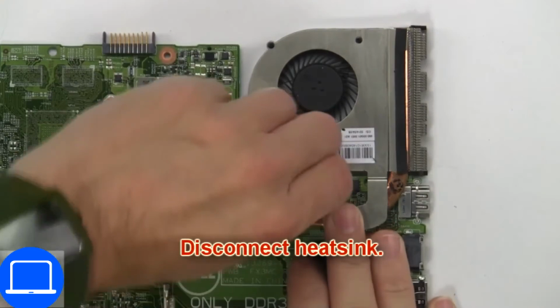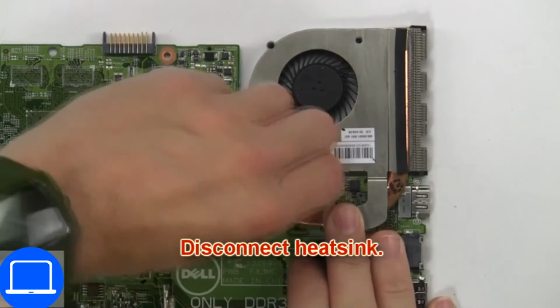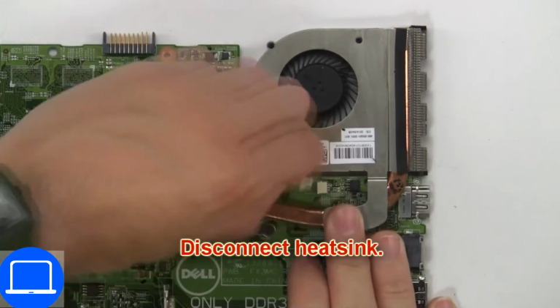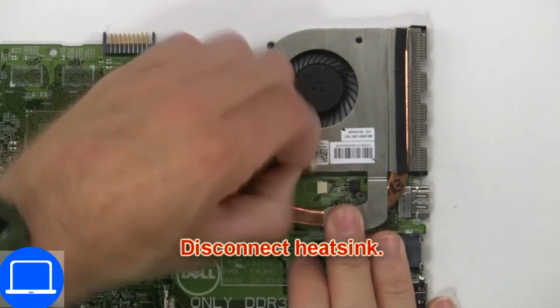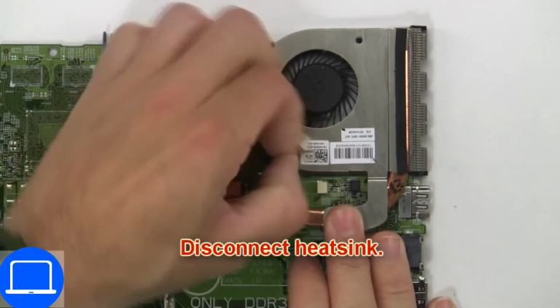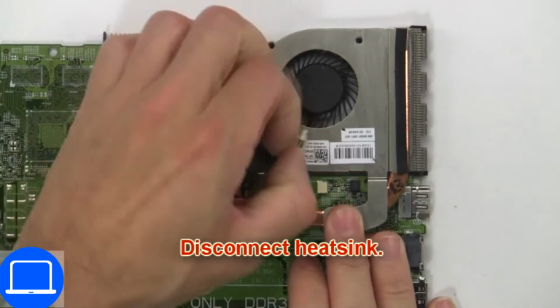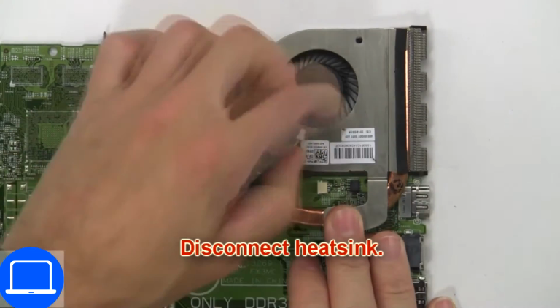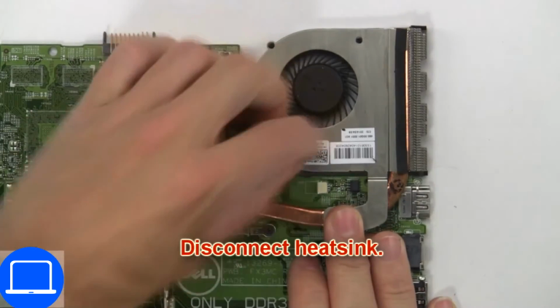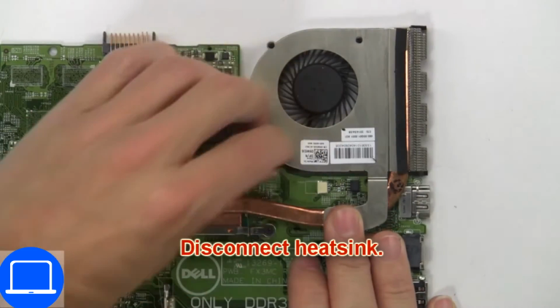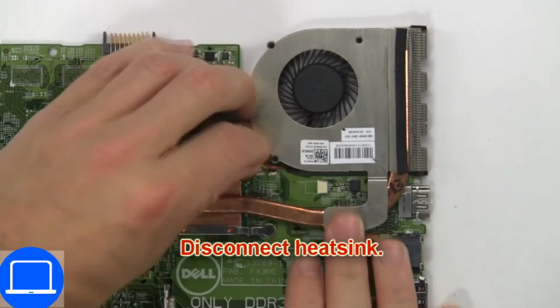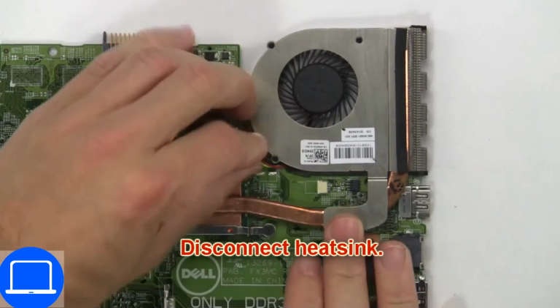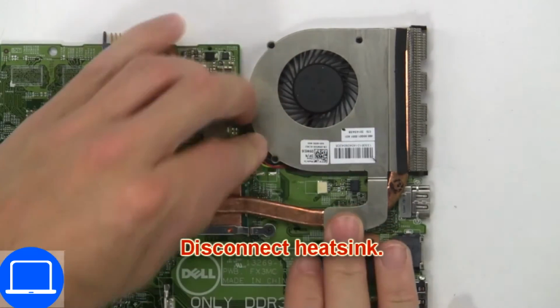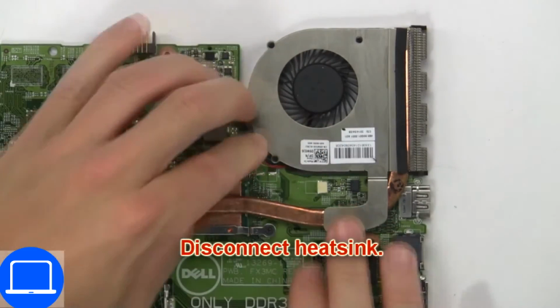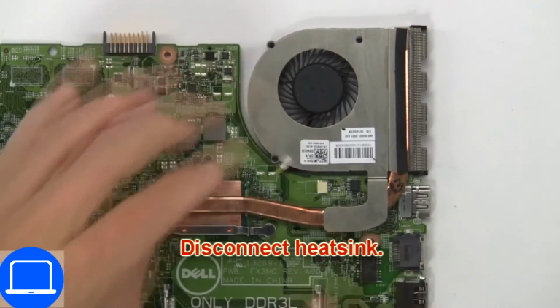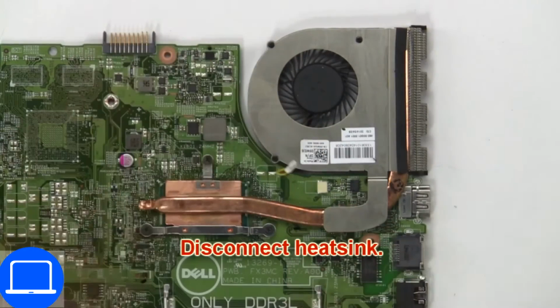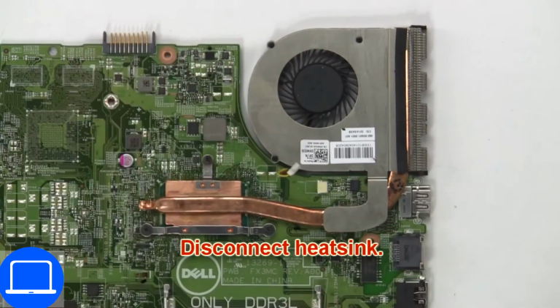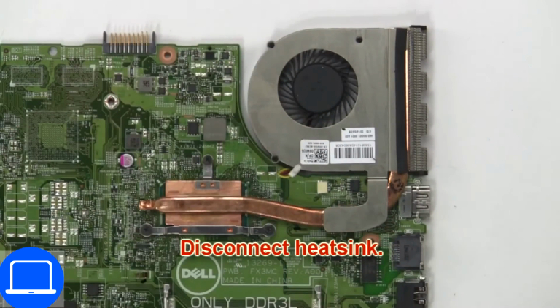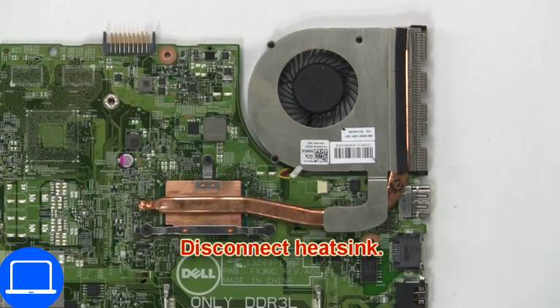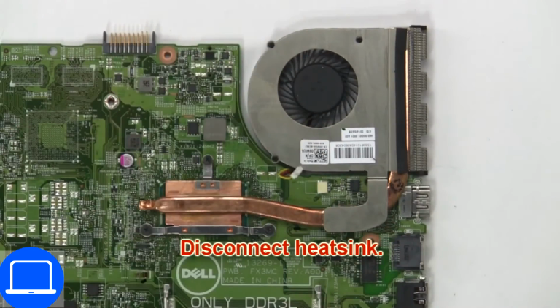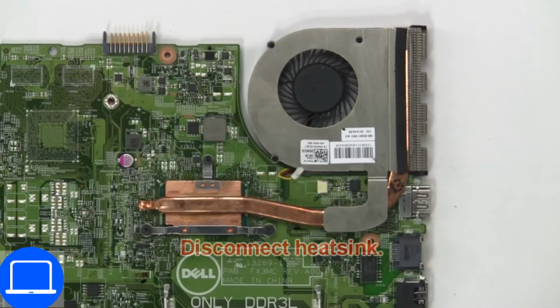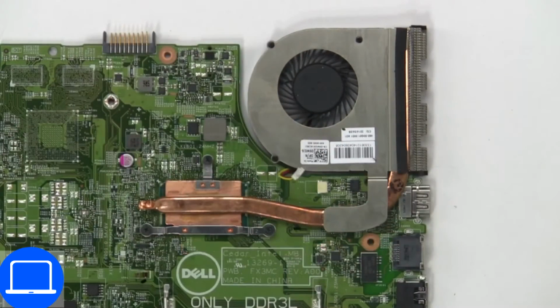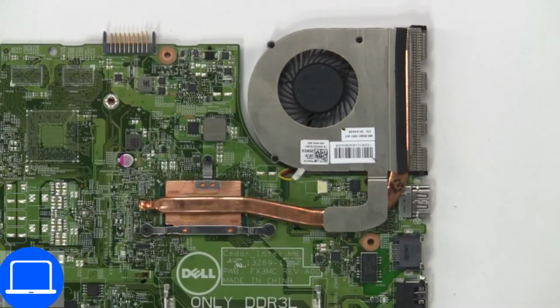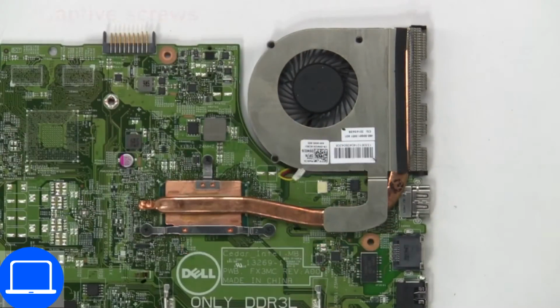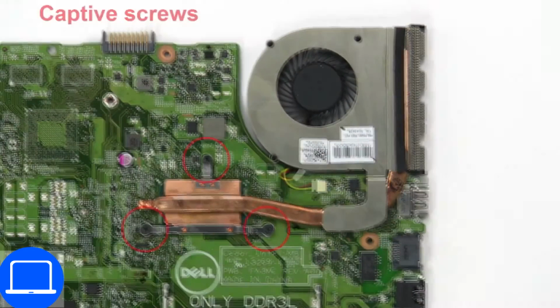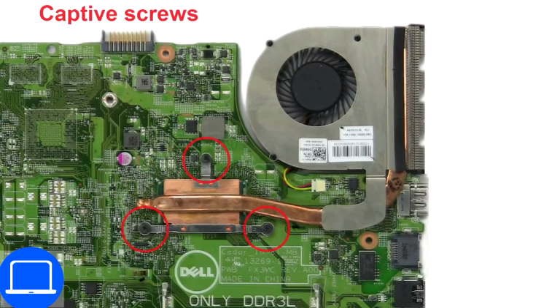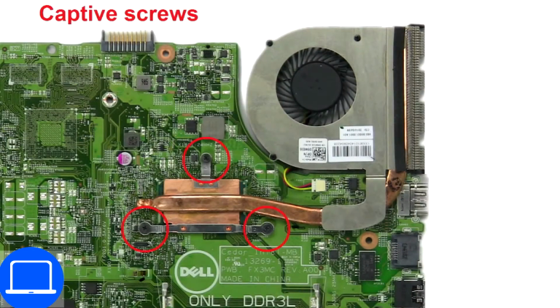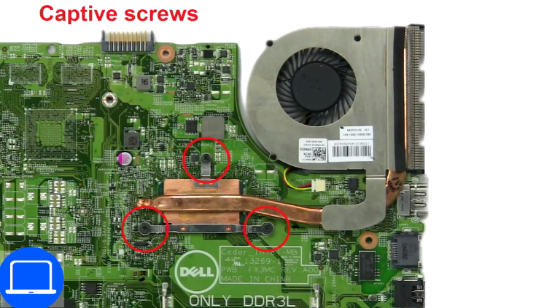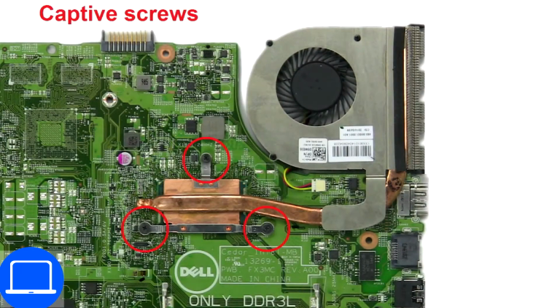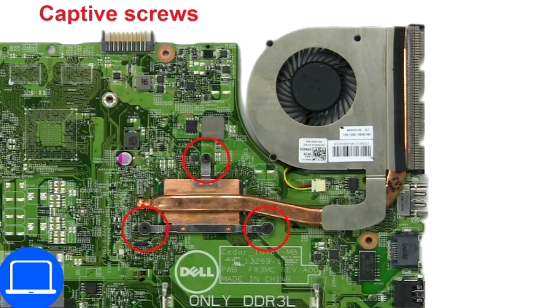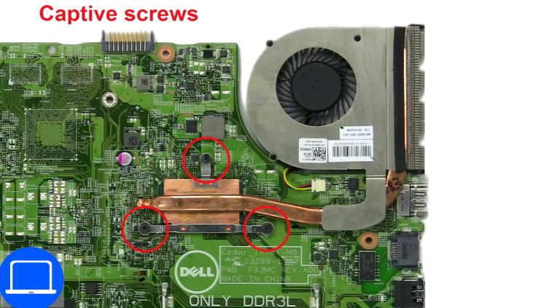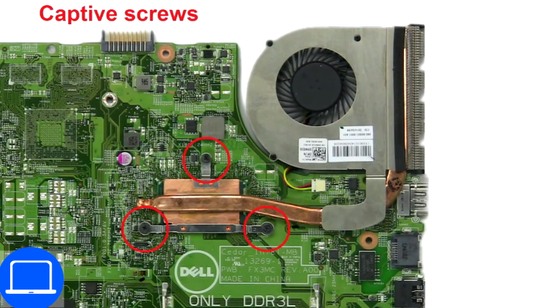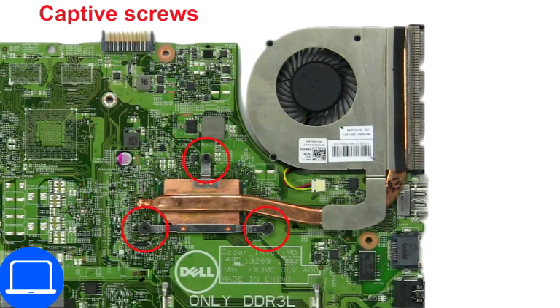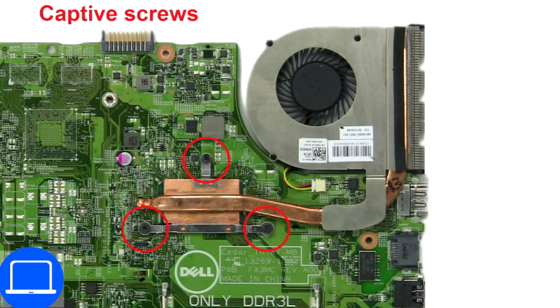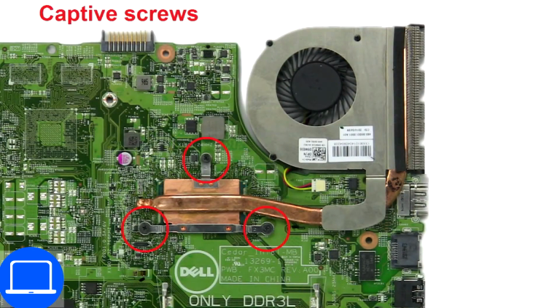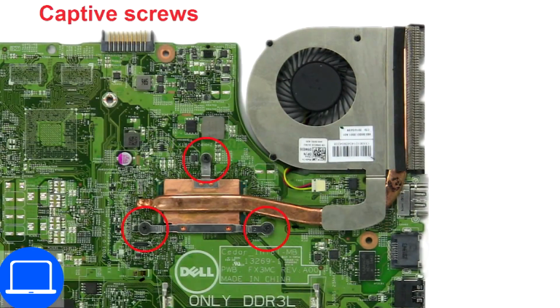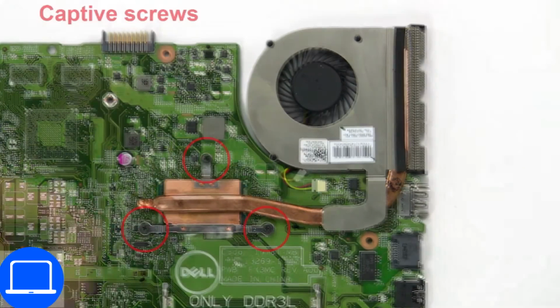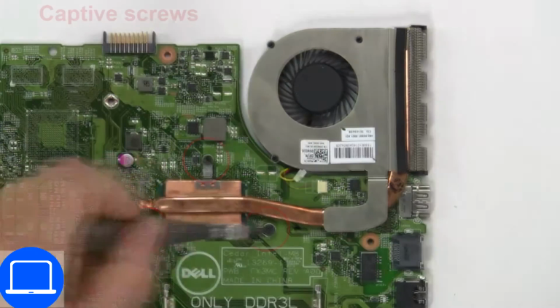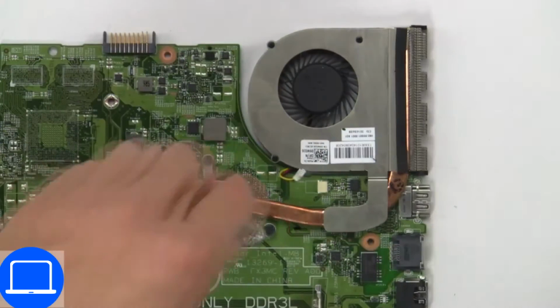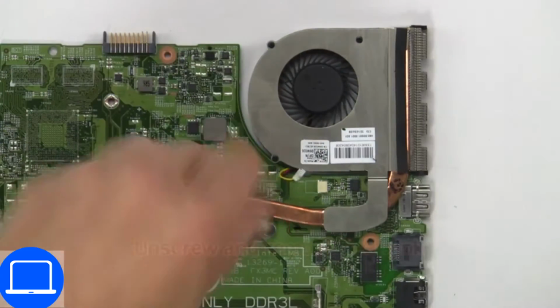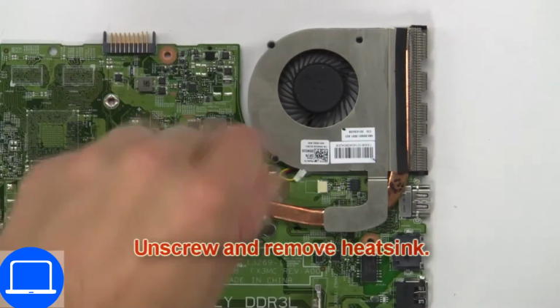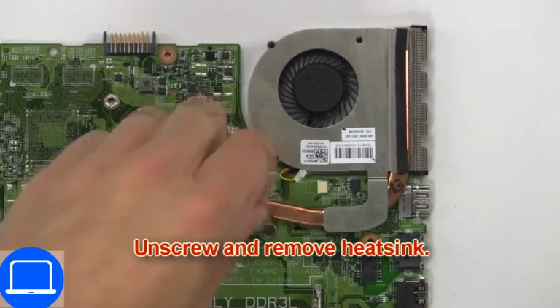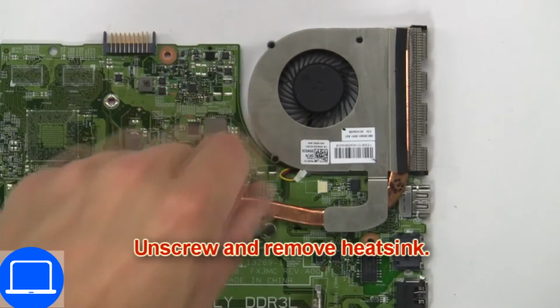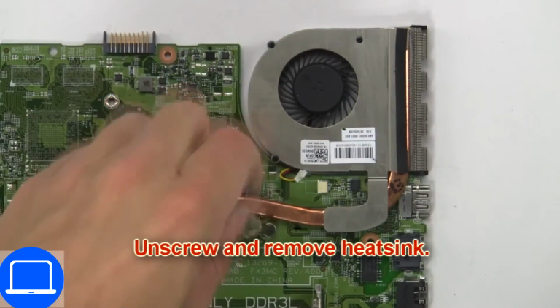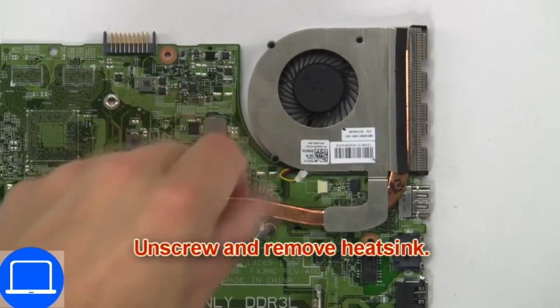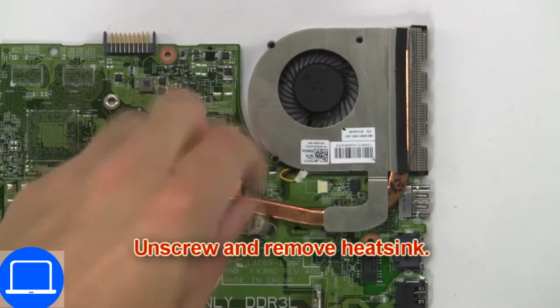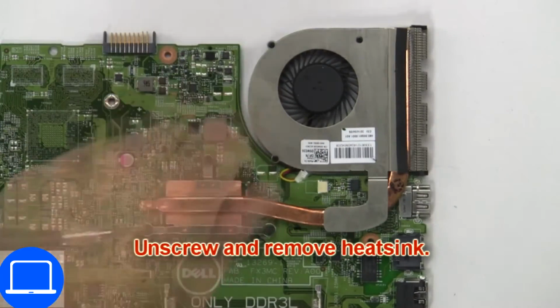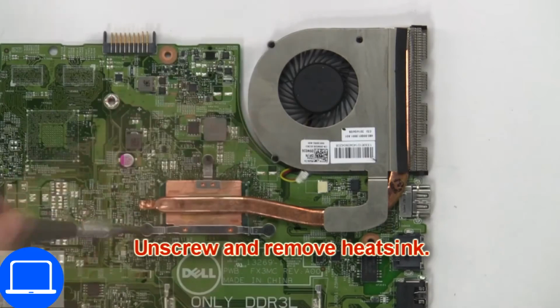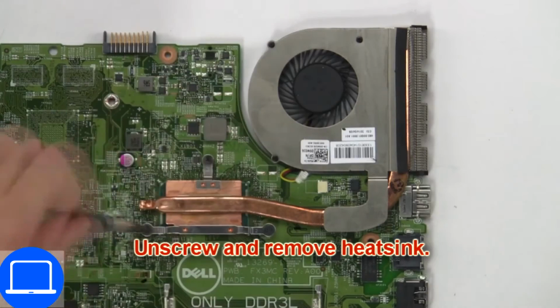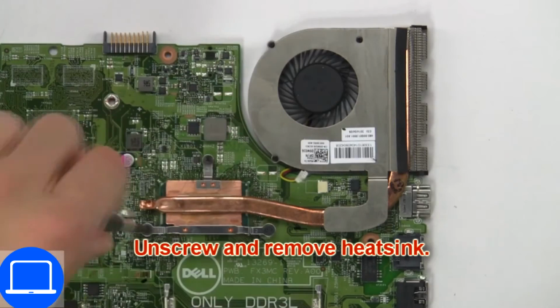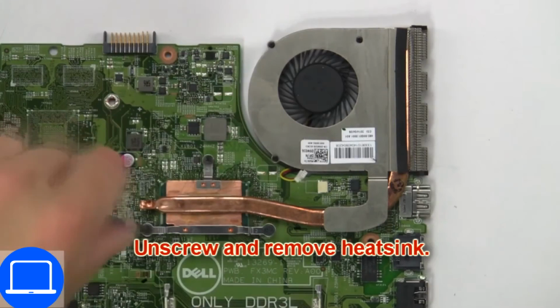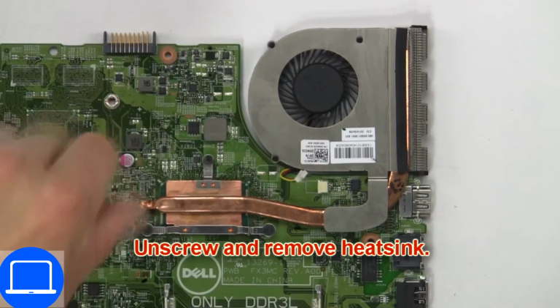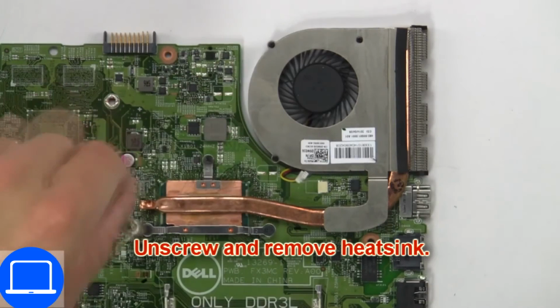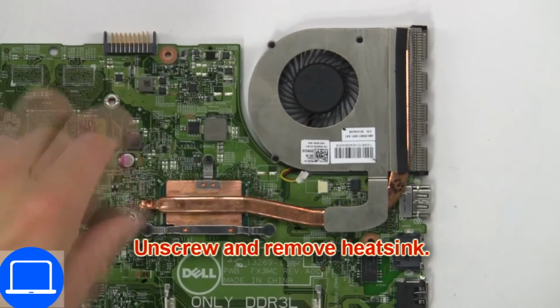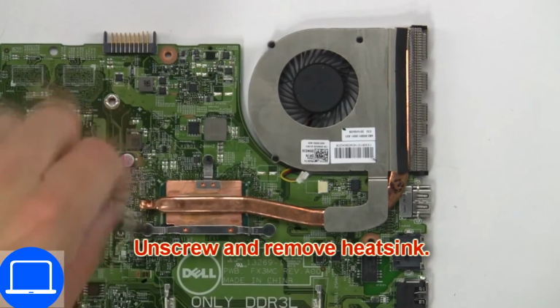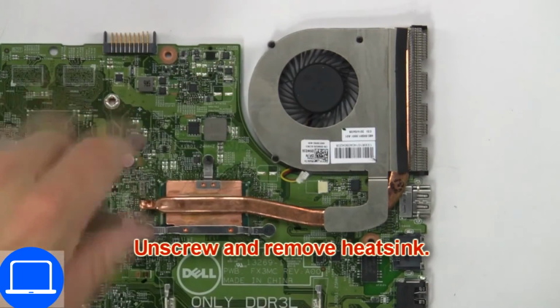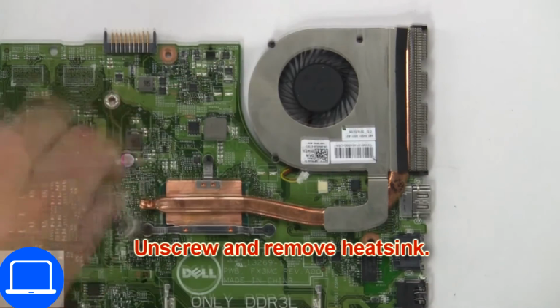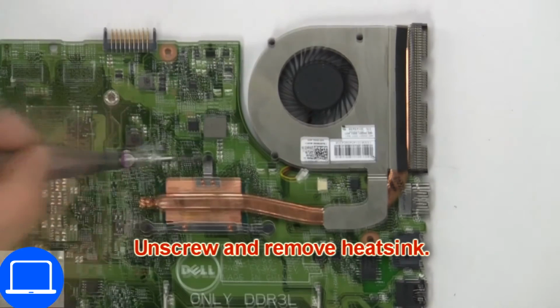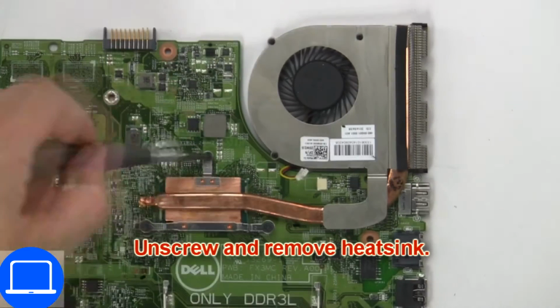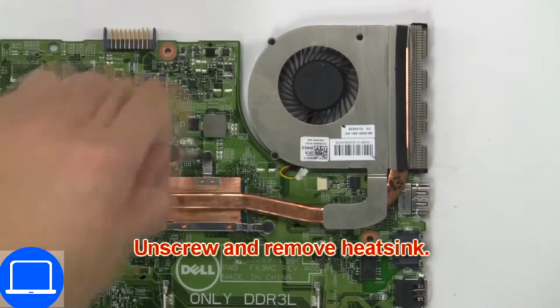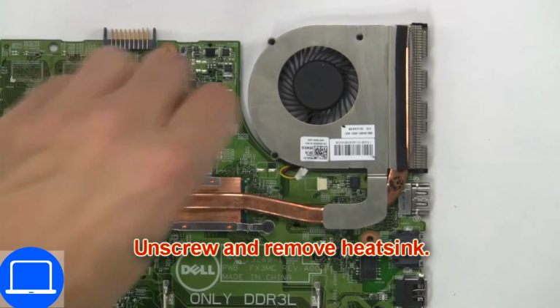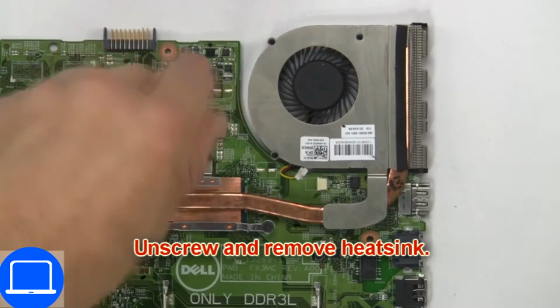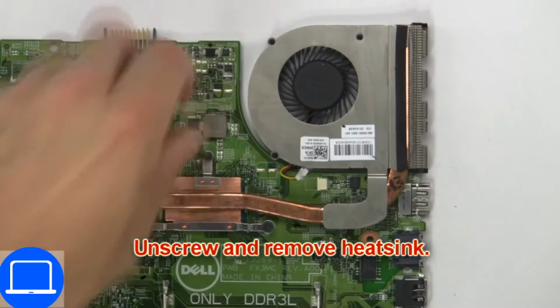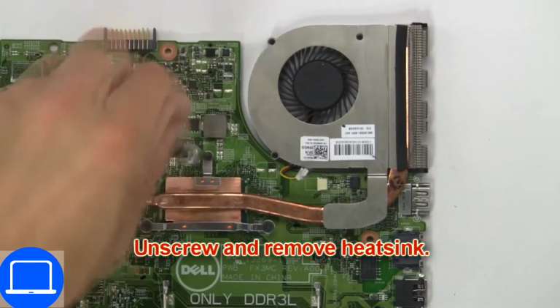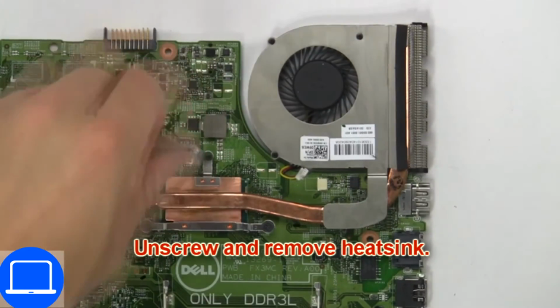Next, disconnect the heatsink. Then unscrew and remove the heatsink.